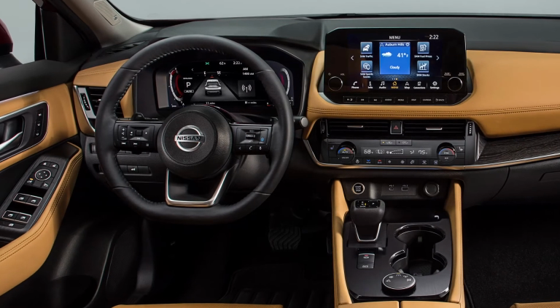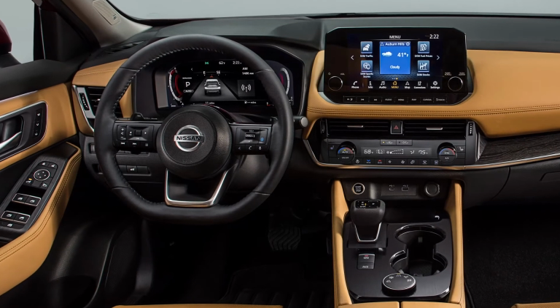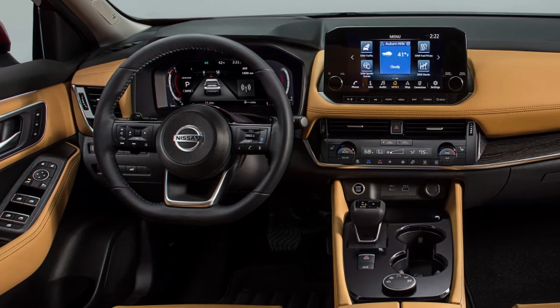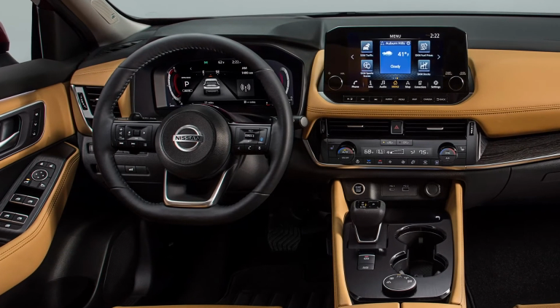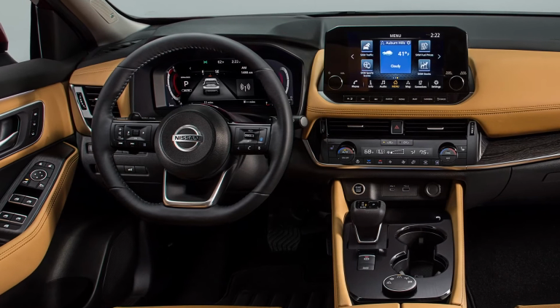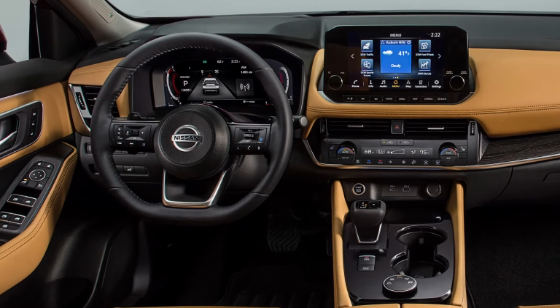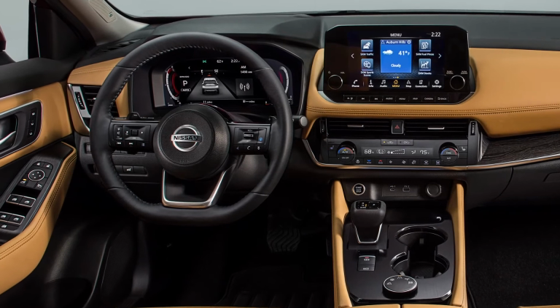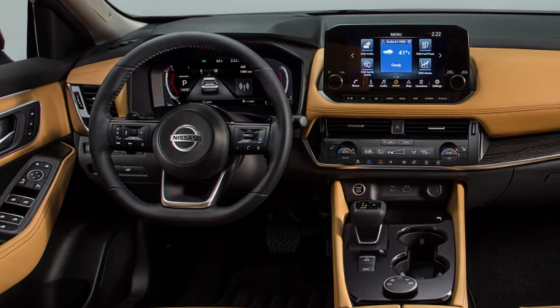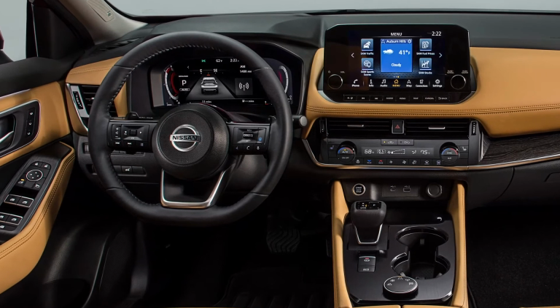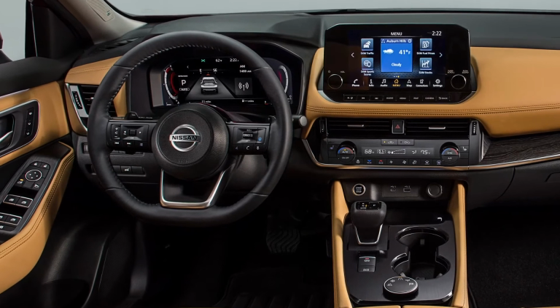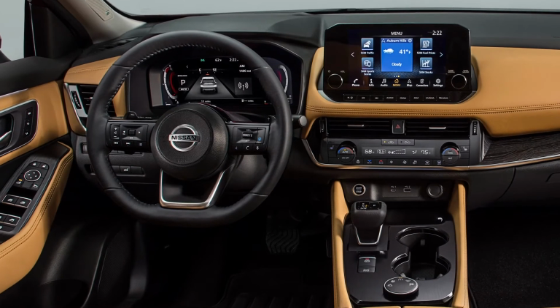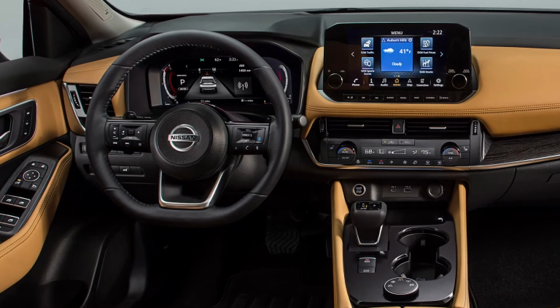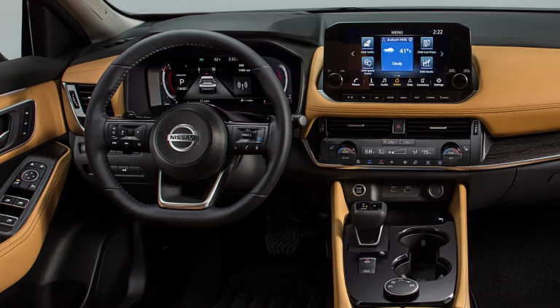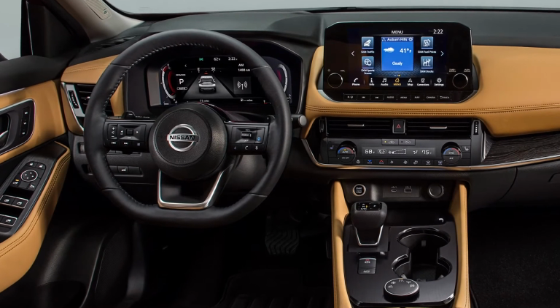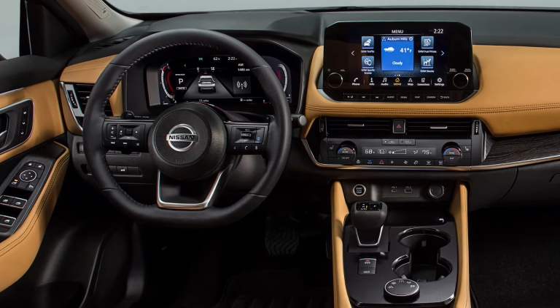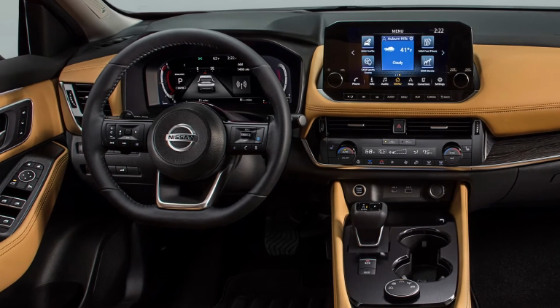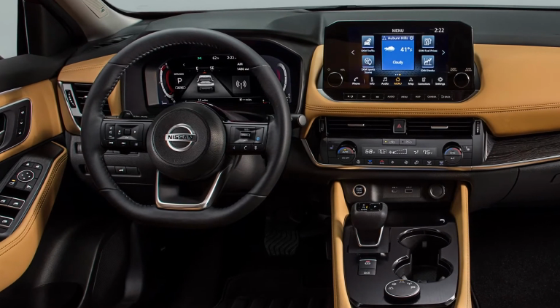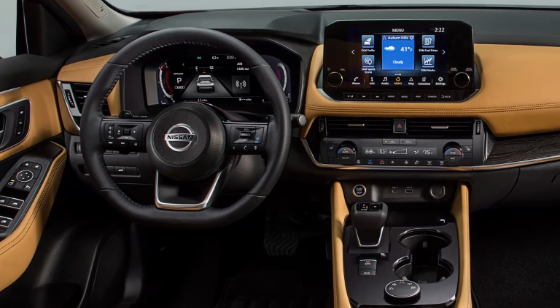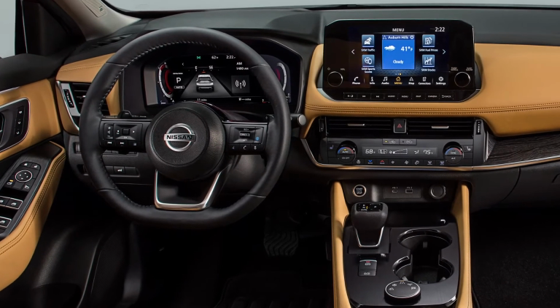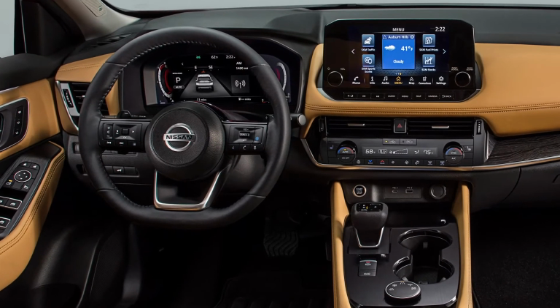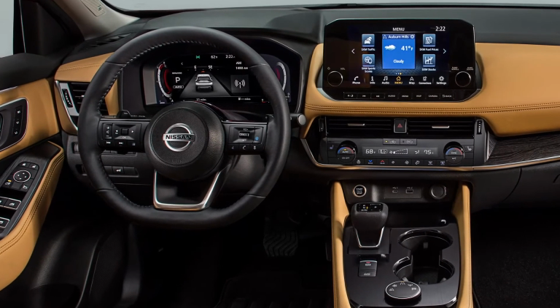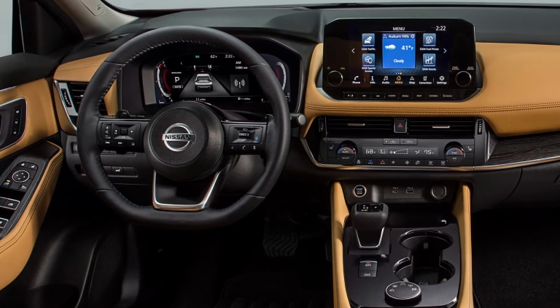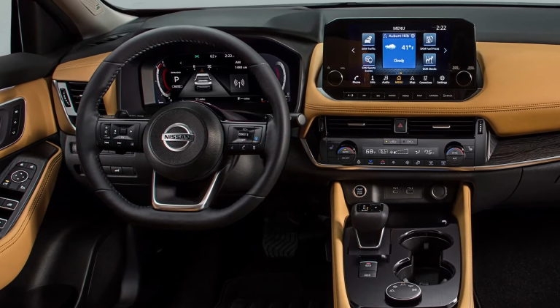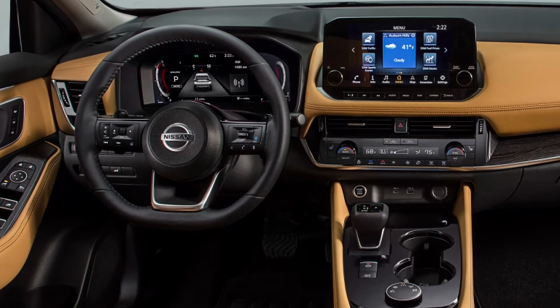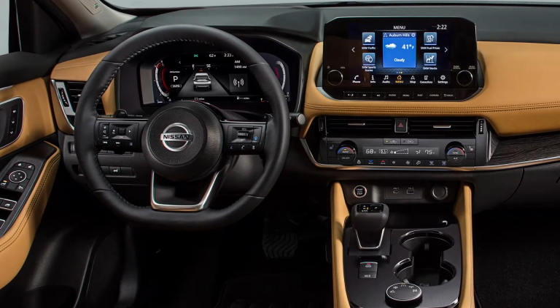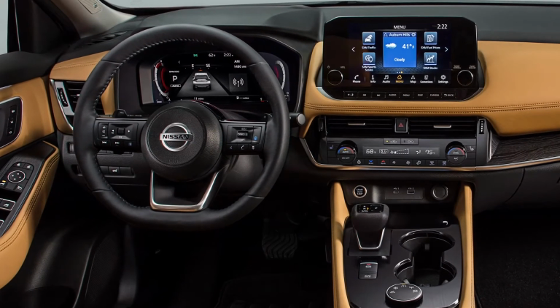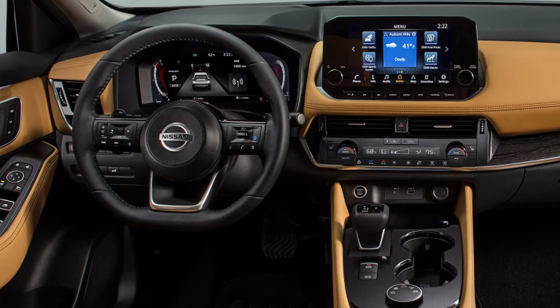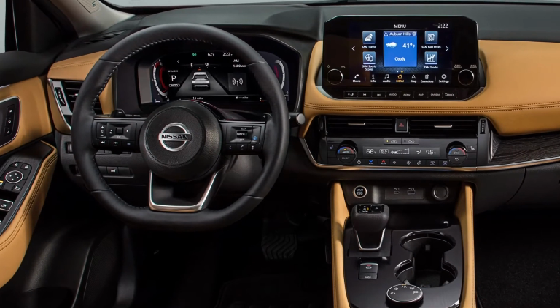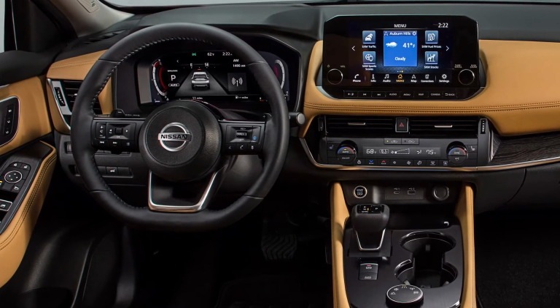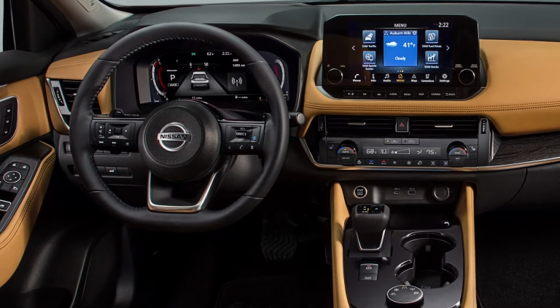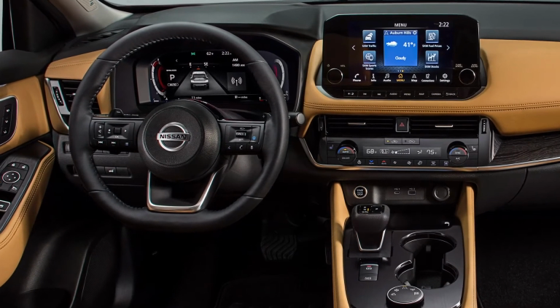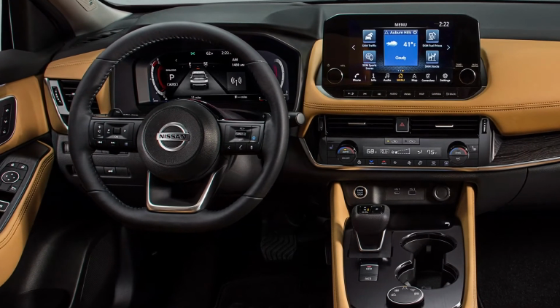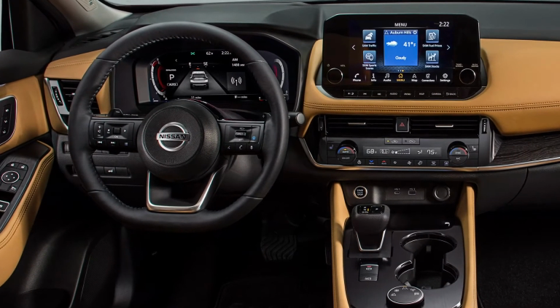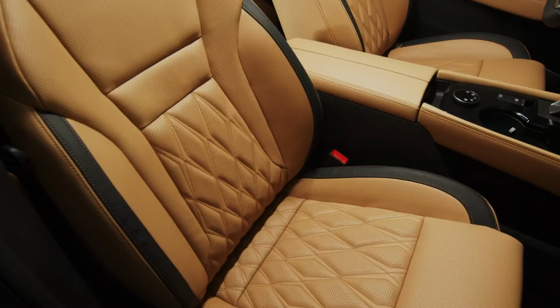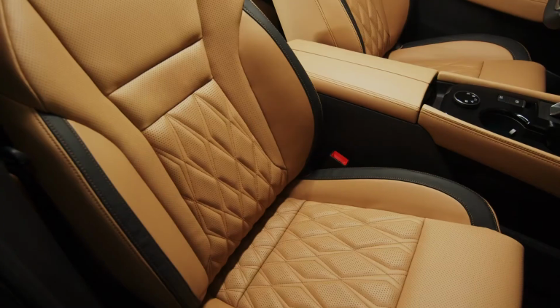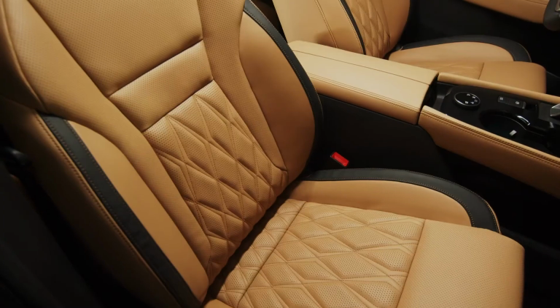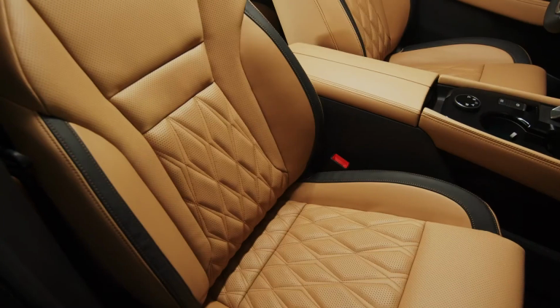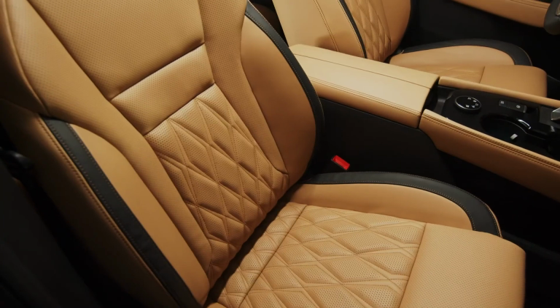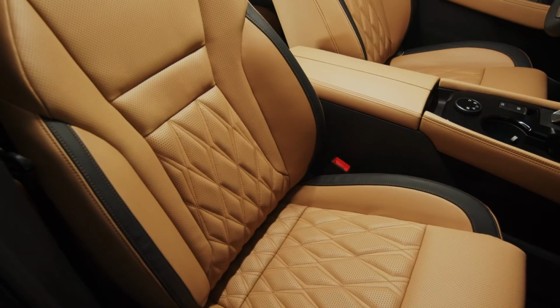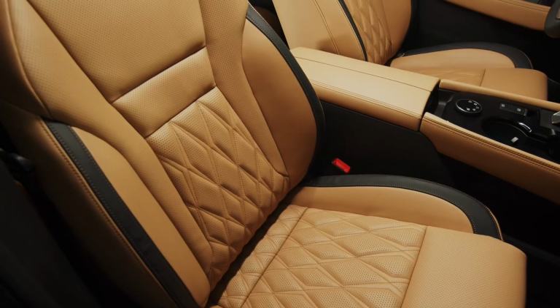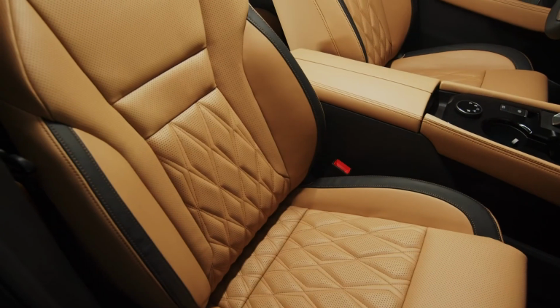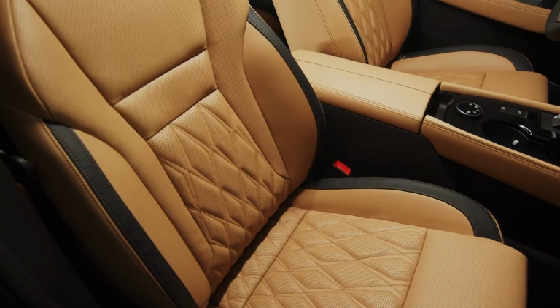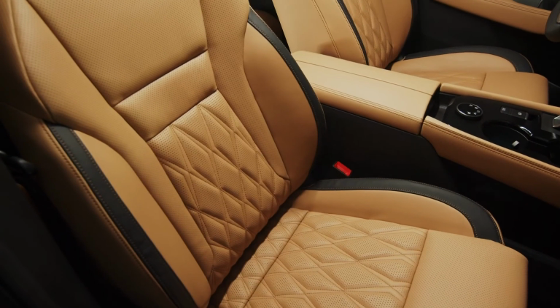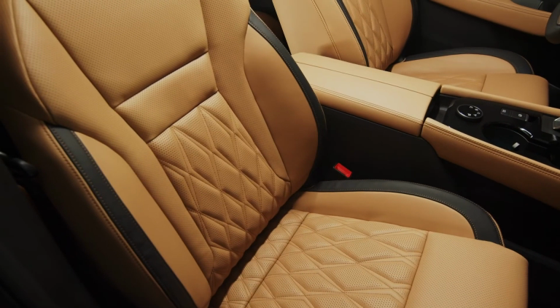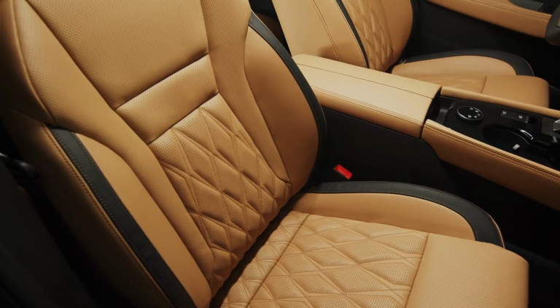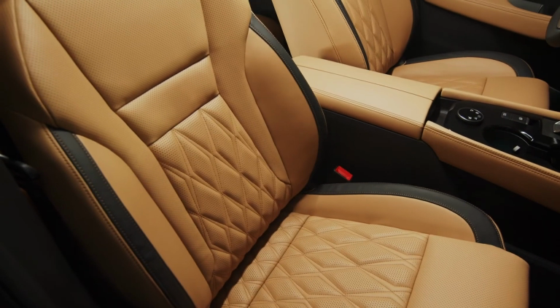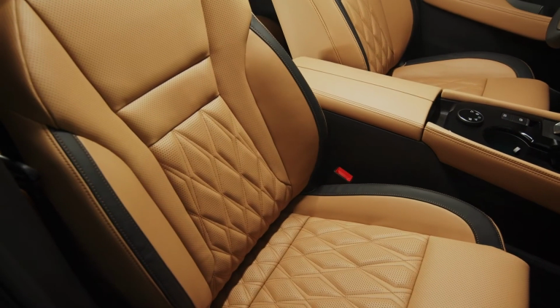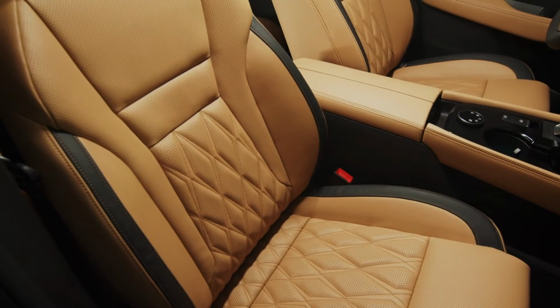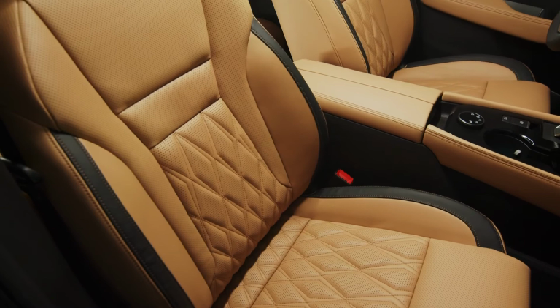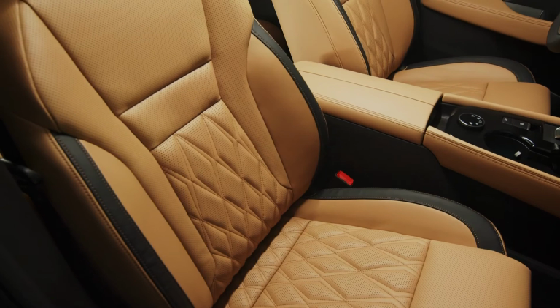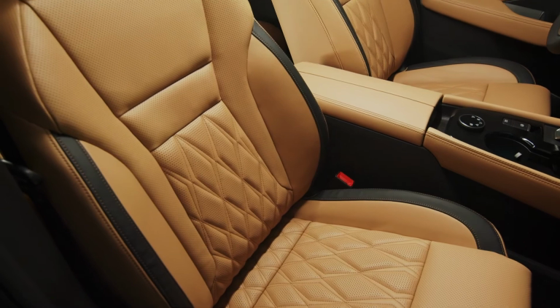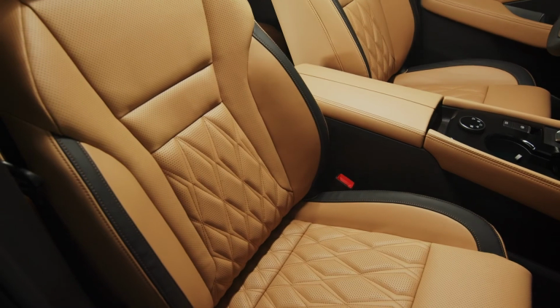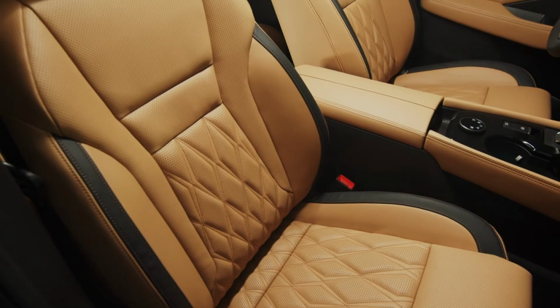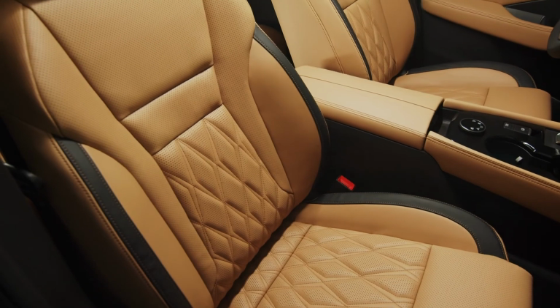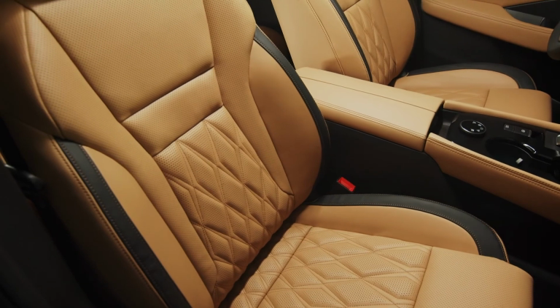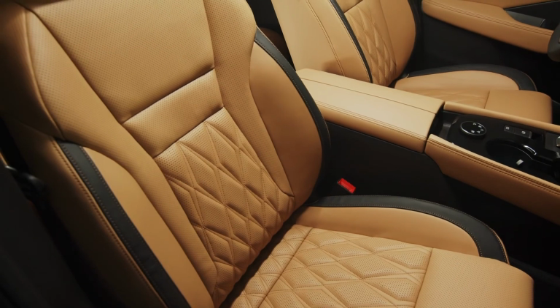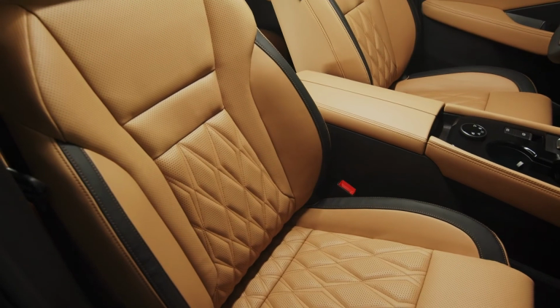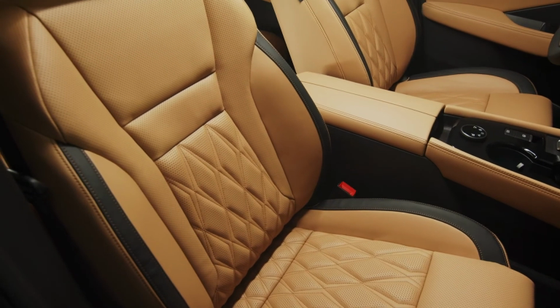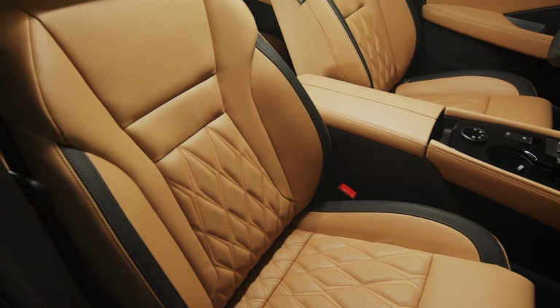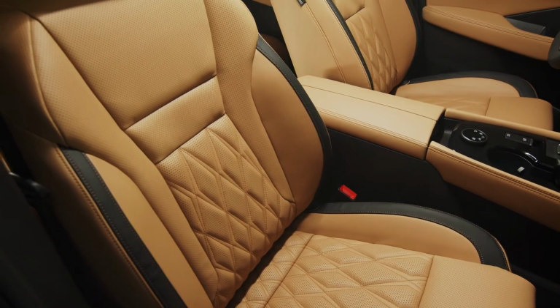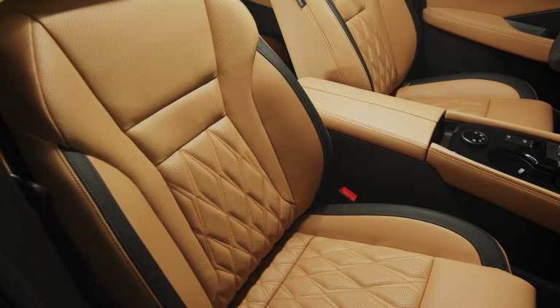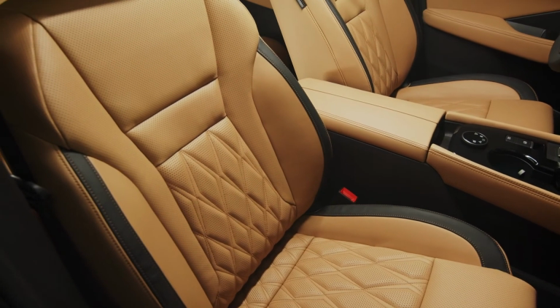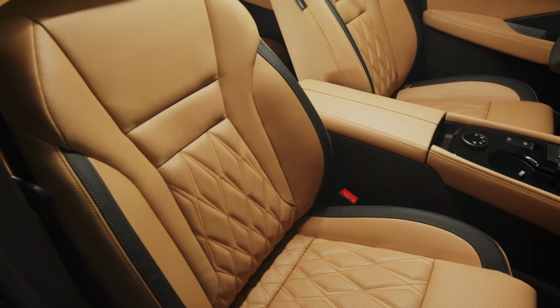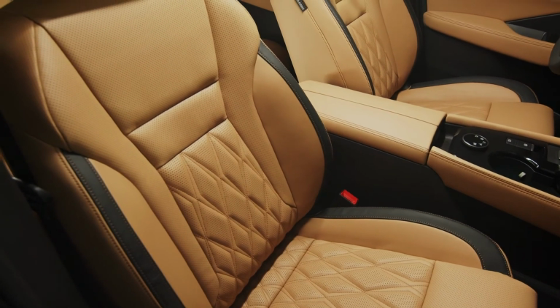All-new platform with enhanced driving dynamics and a range of available driver assistance features create a confidence-inspiring driving experience.